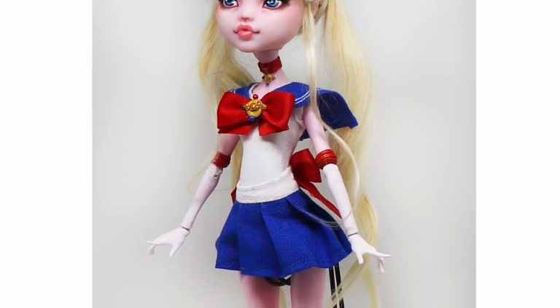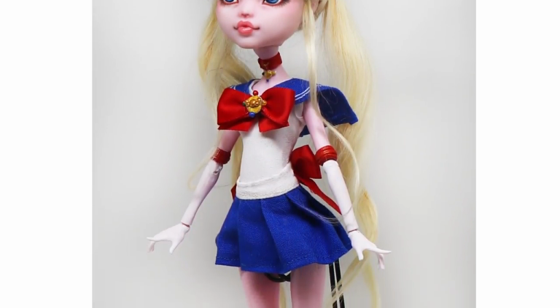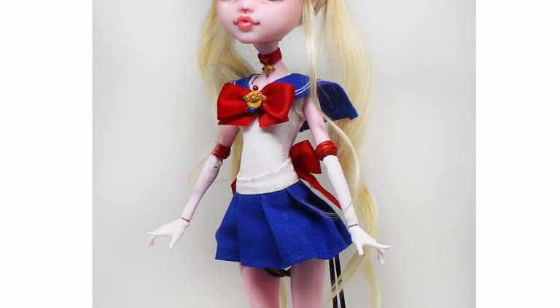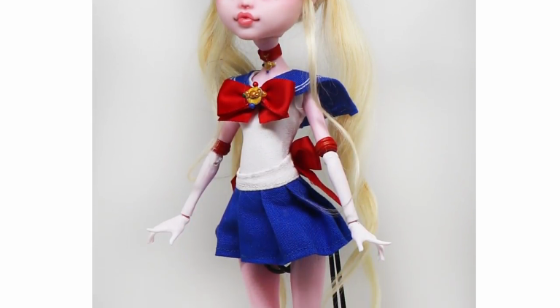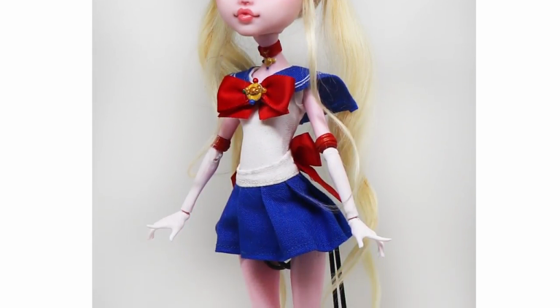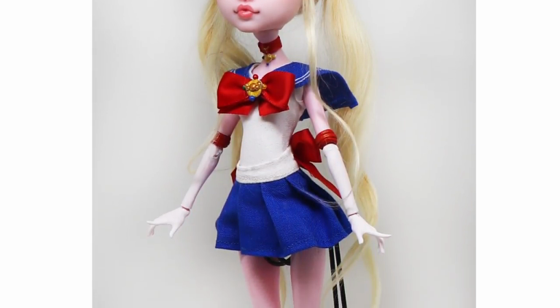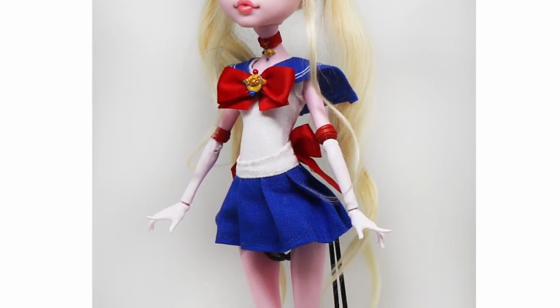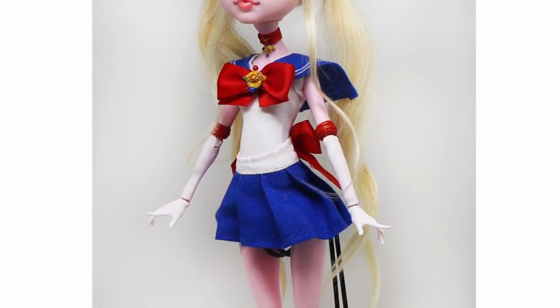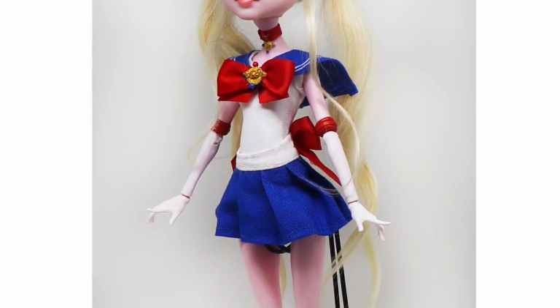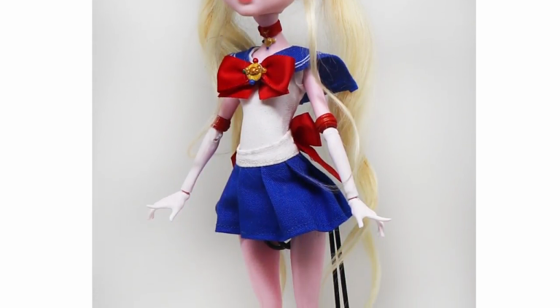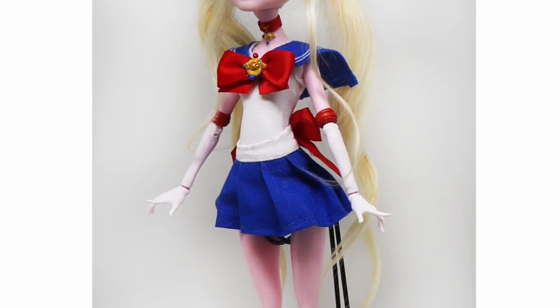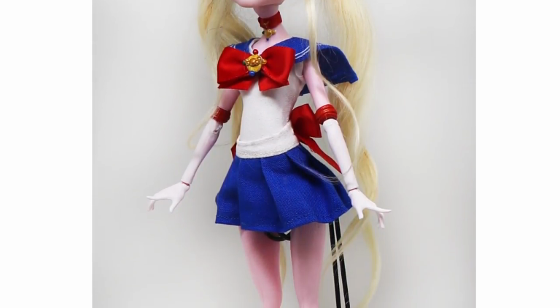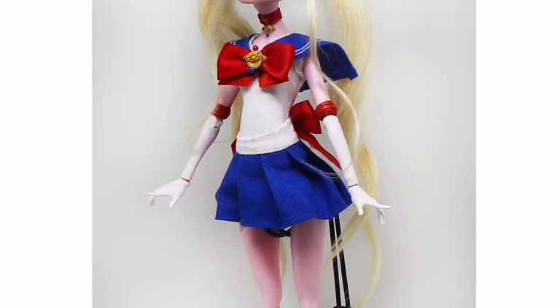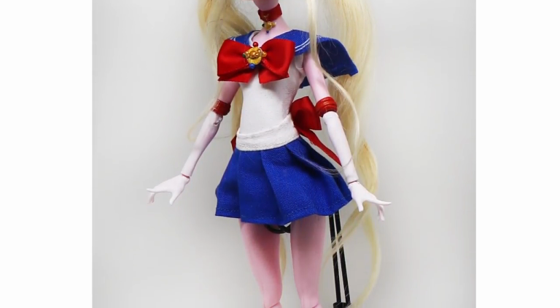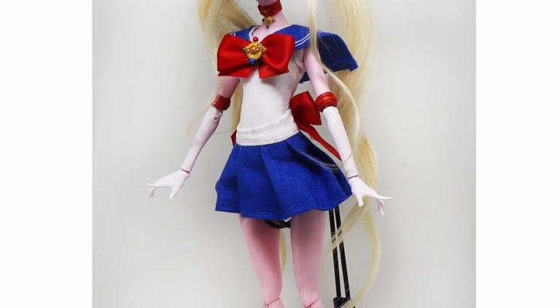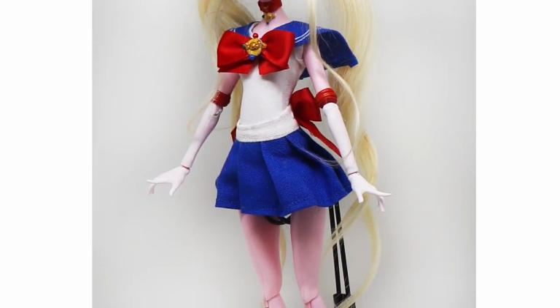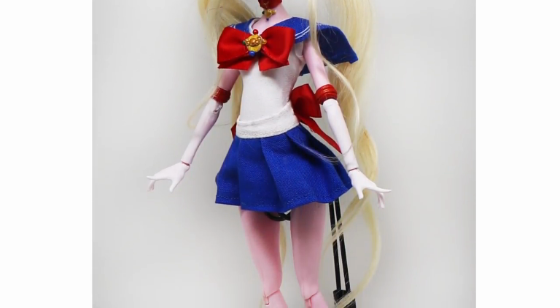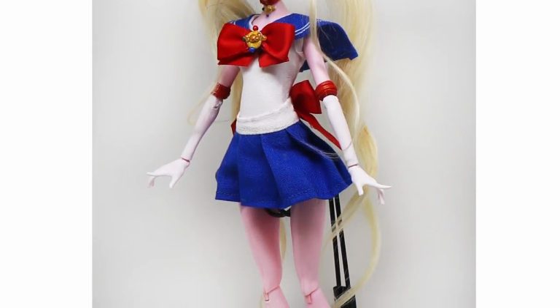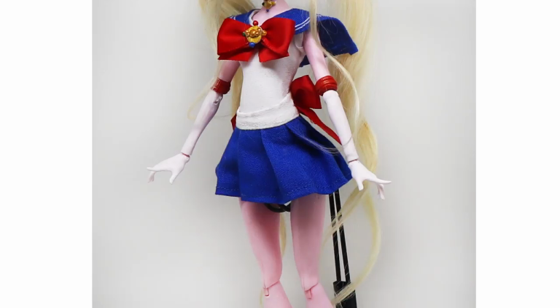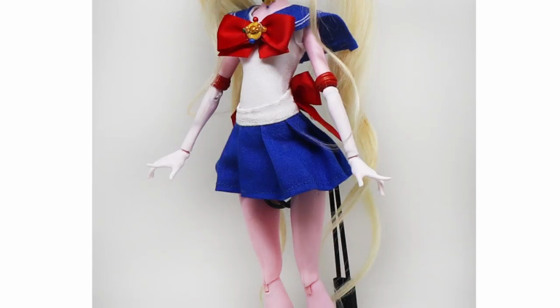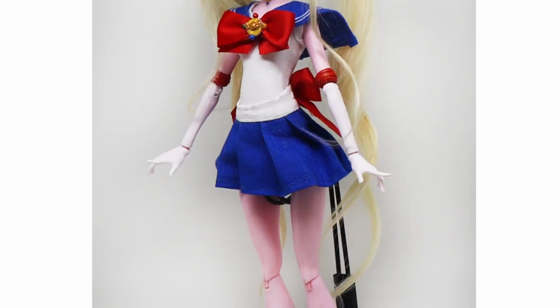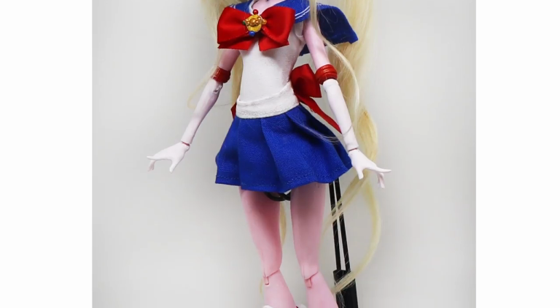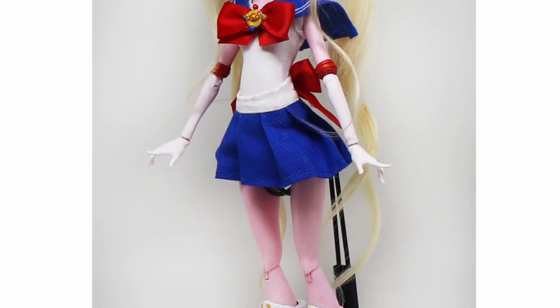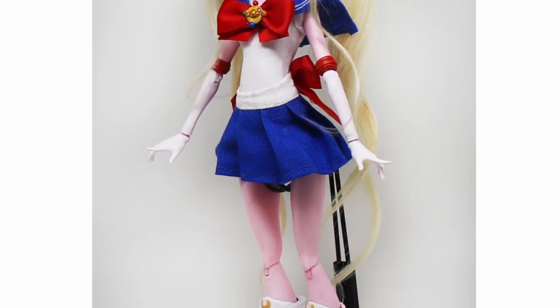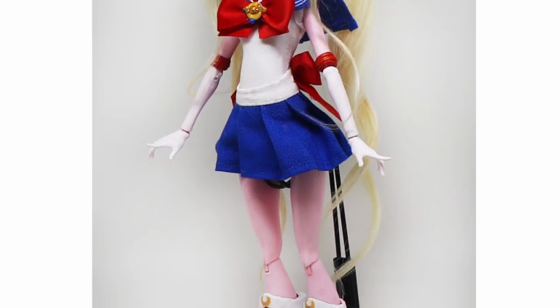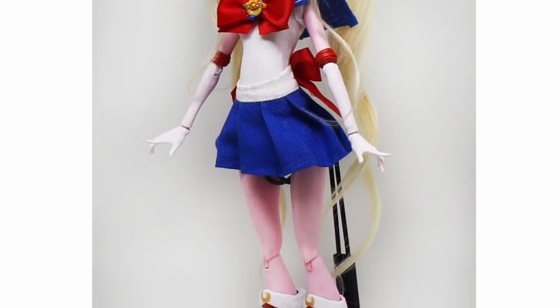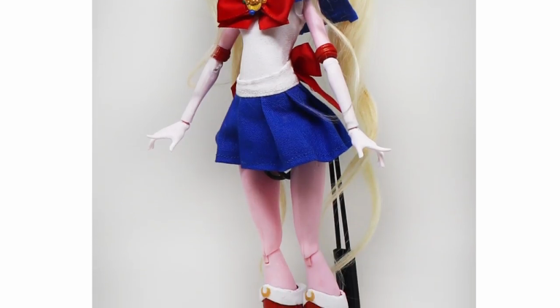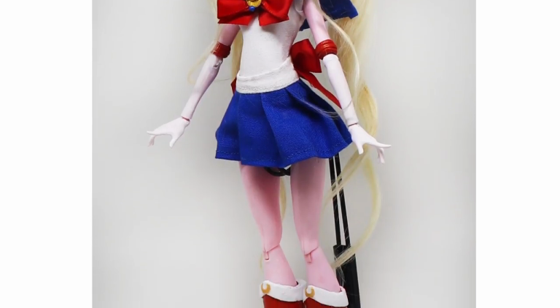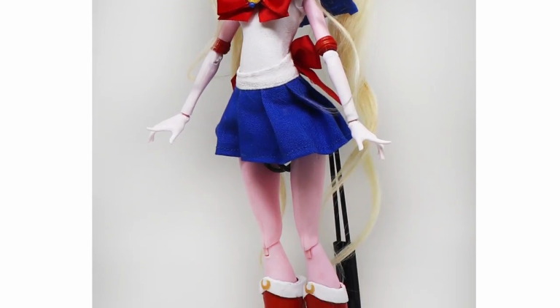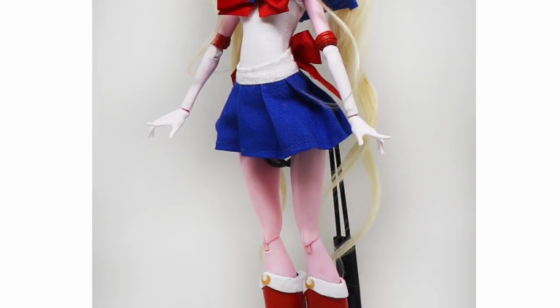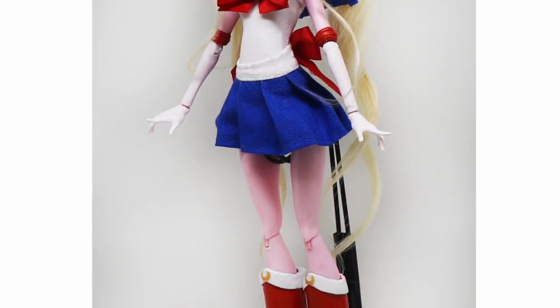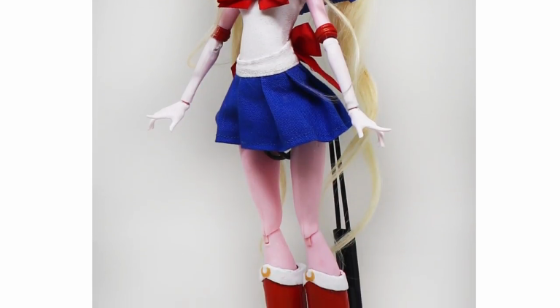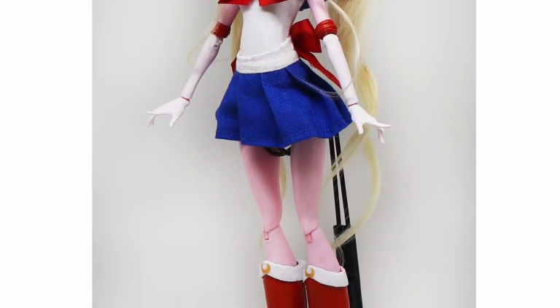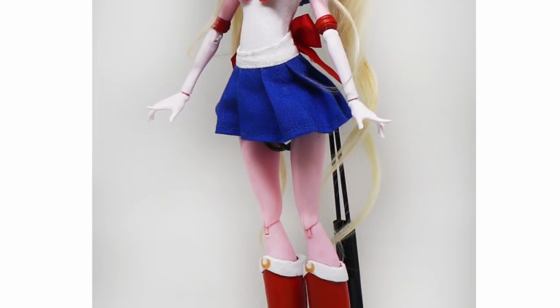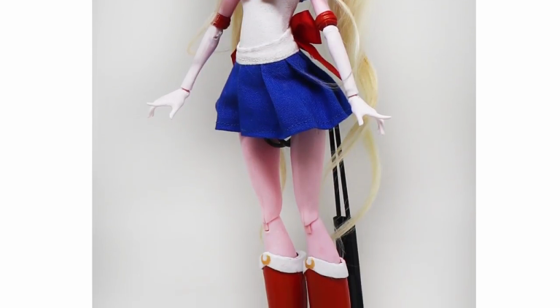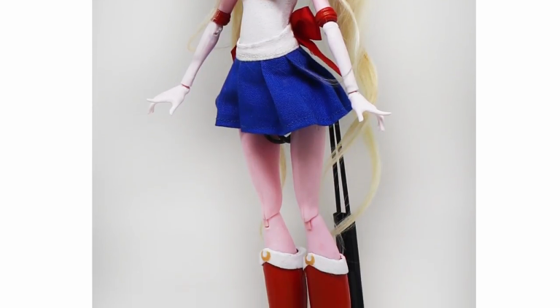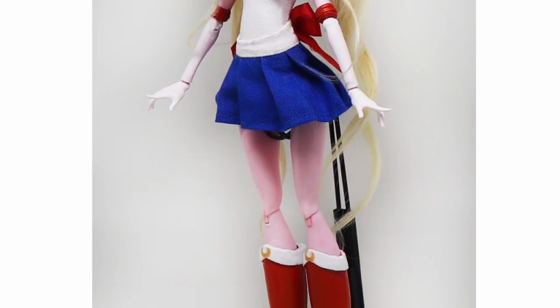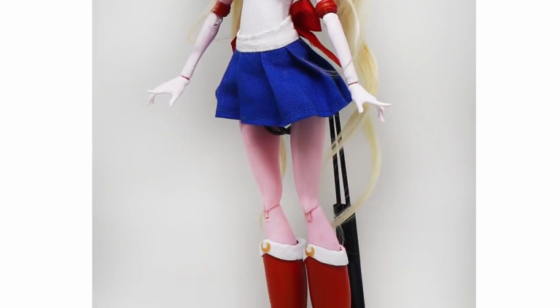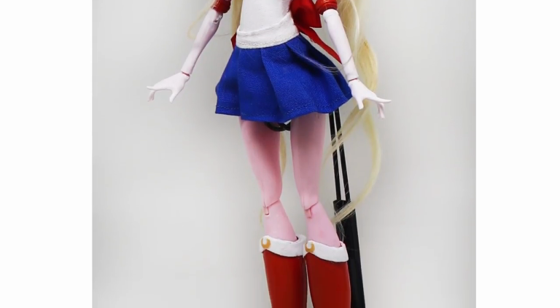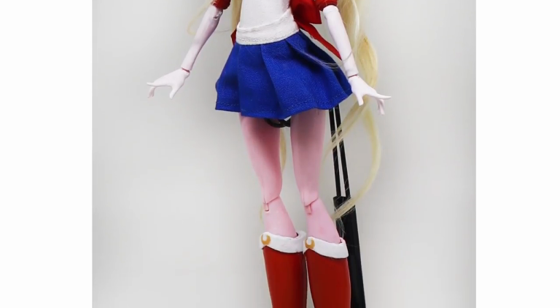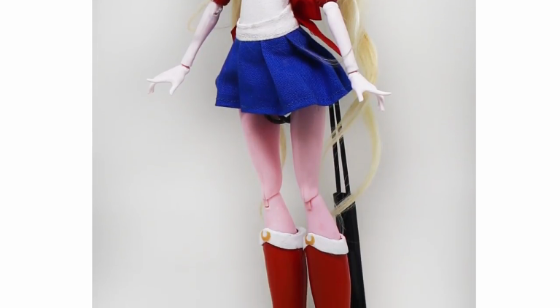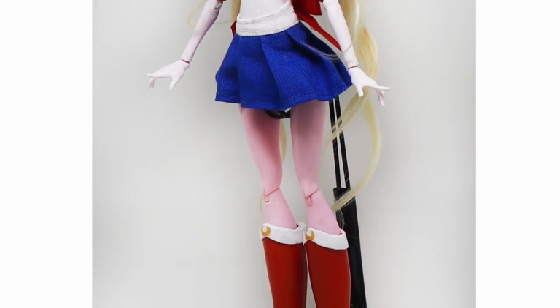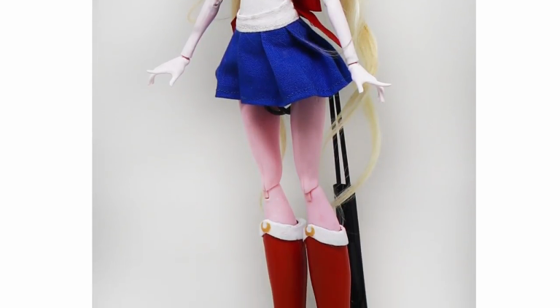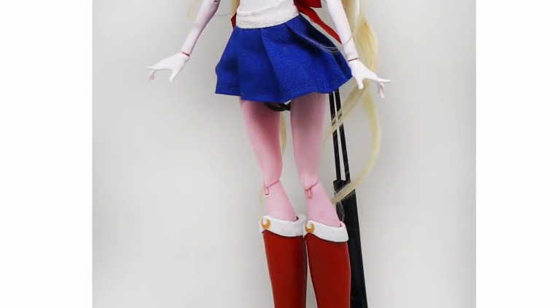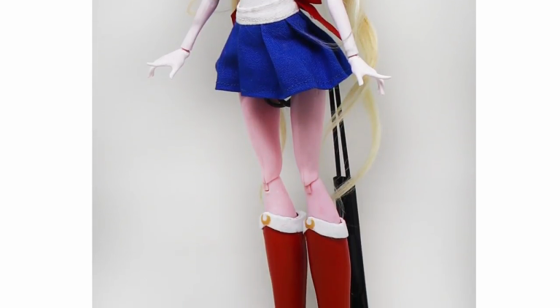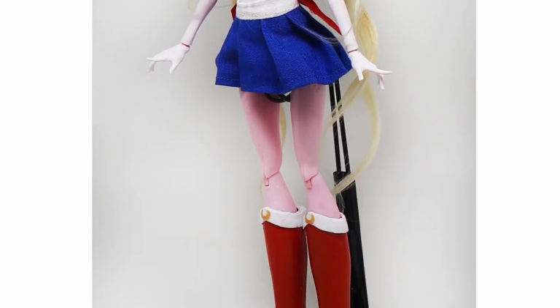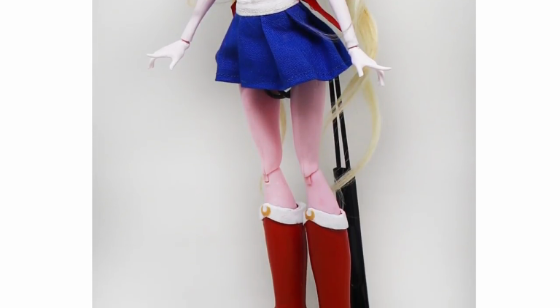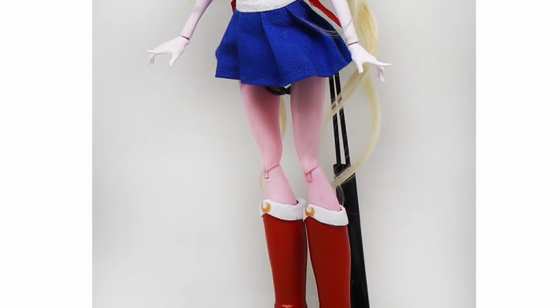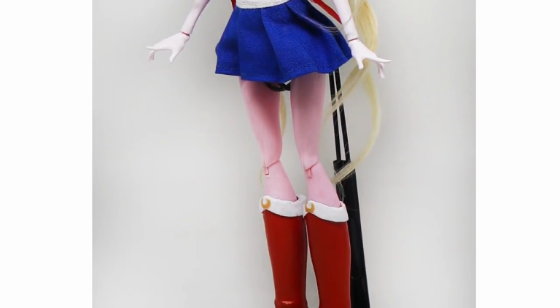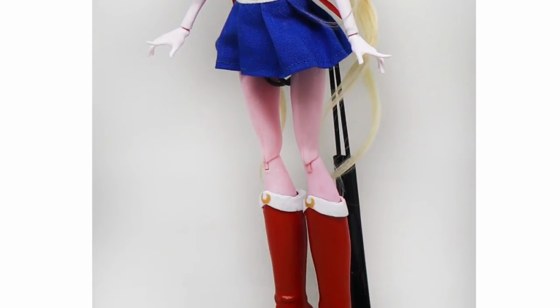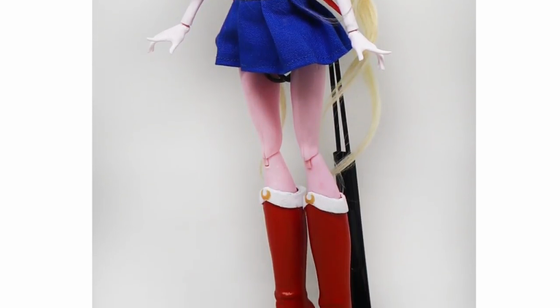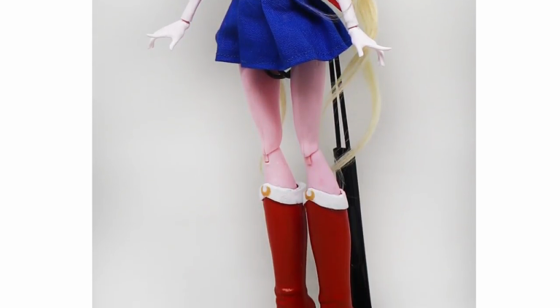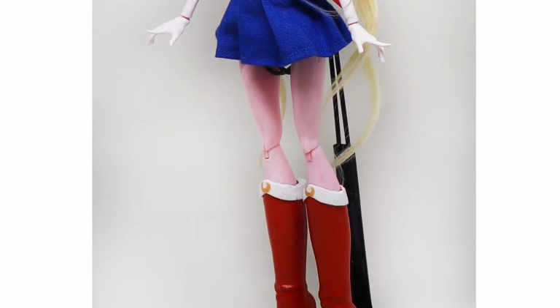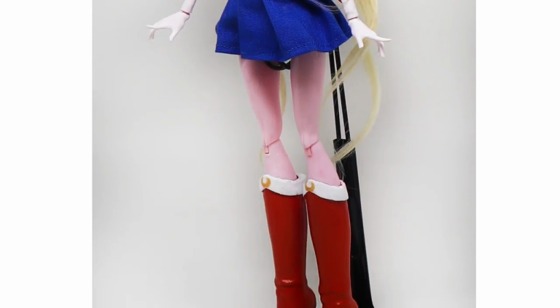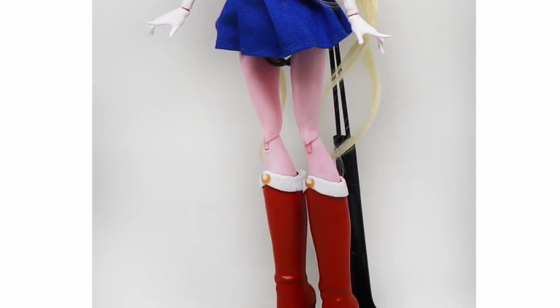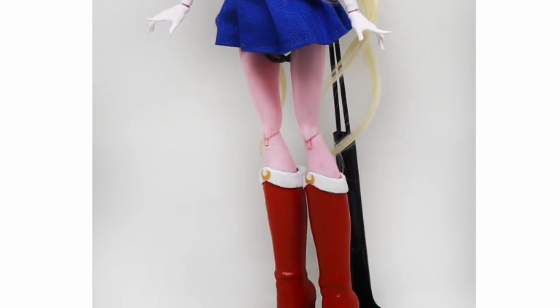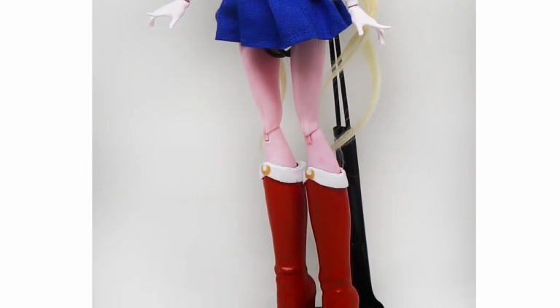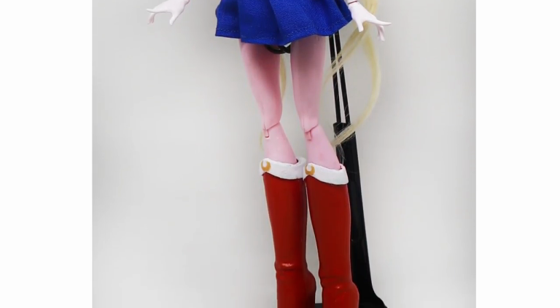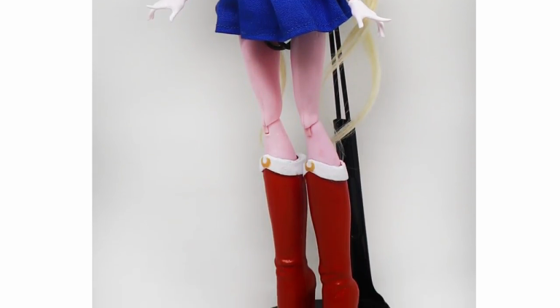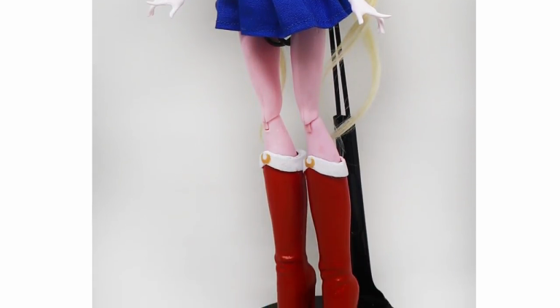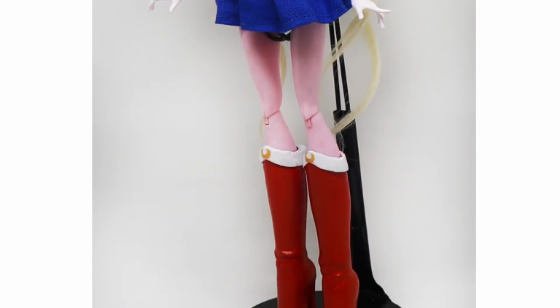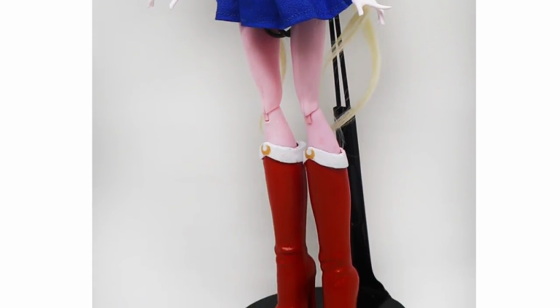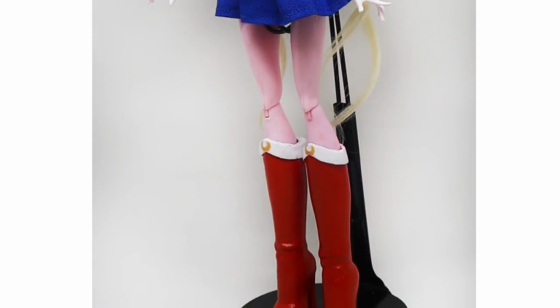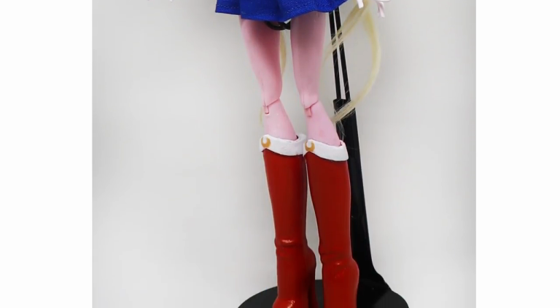And she's done! Actually, they're all done. Well, this was a fun project and I learned a lot.